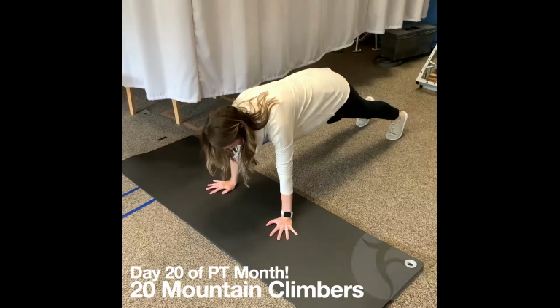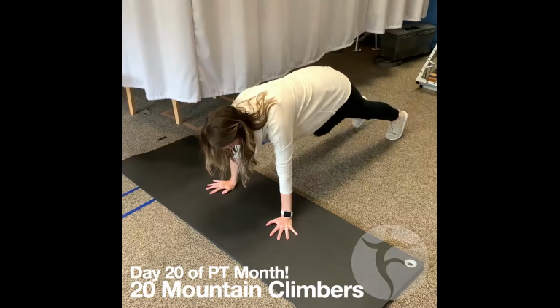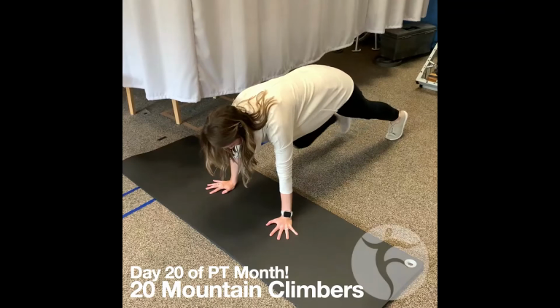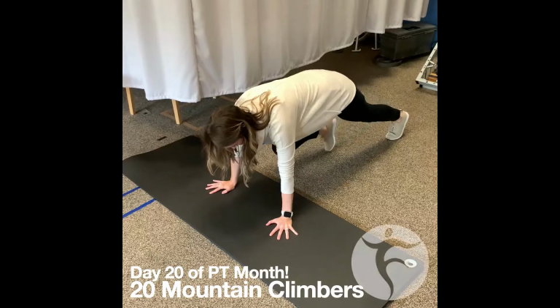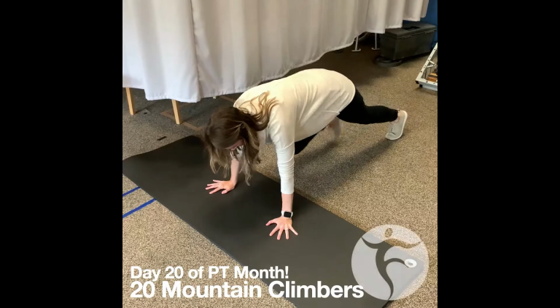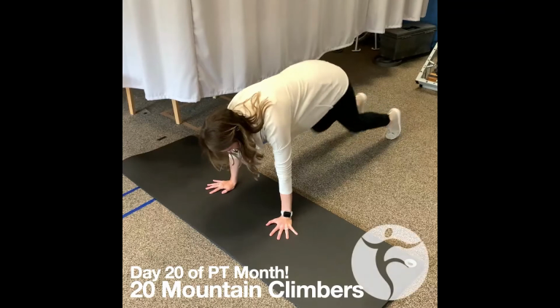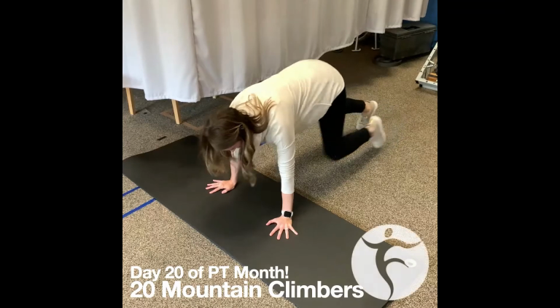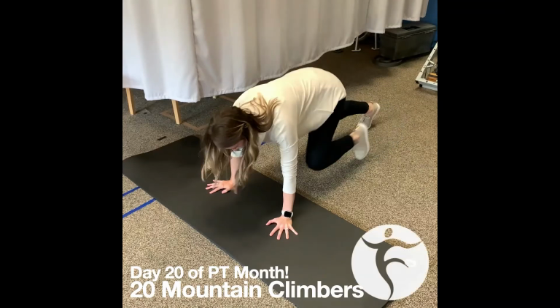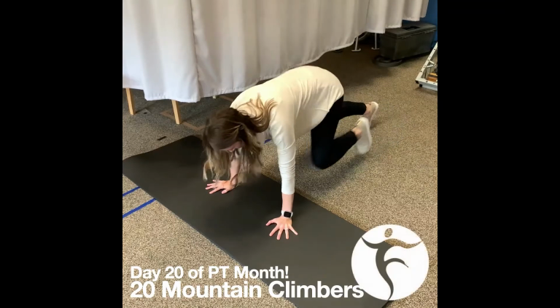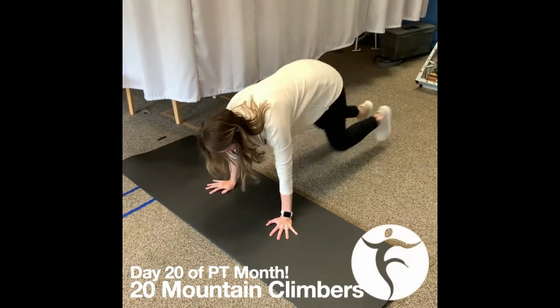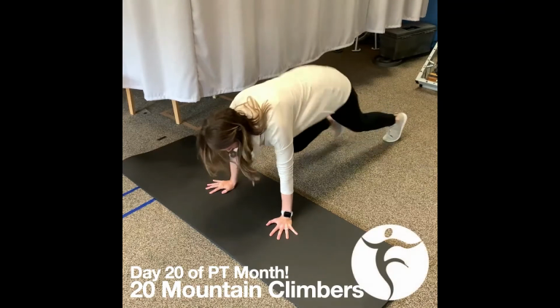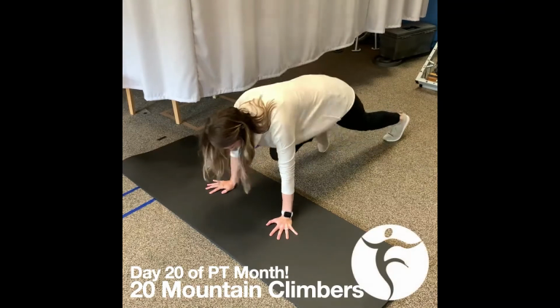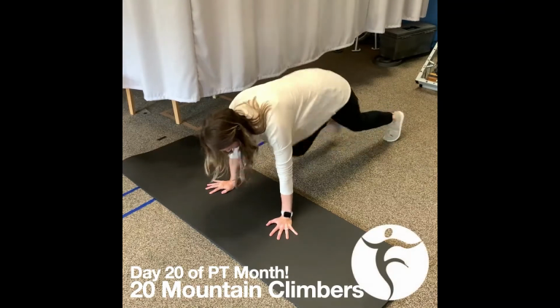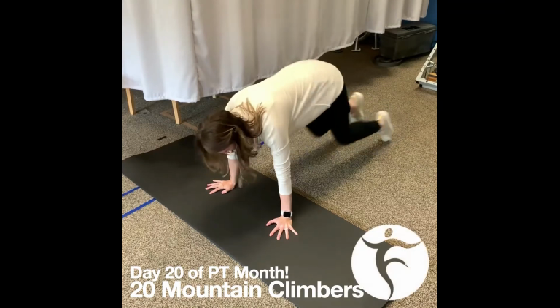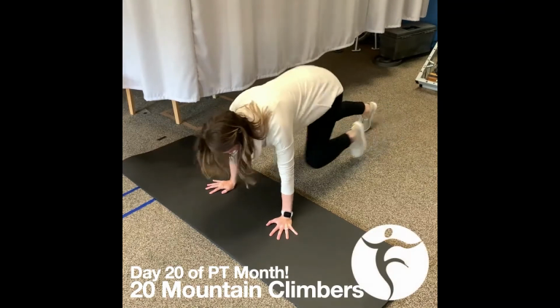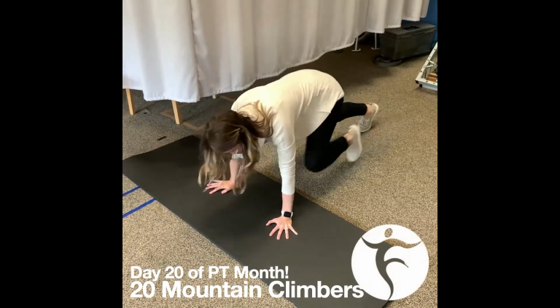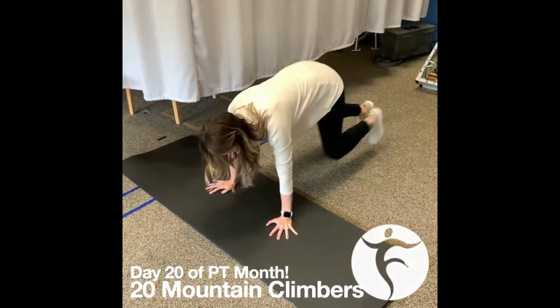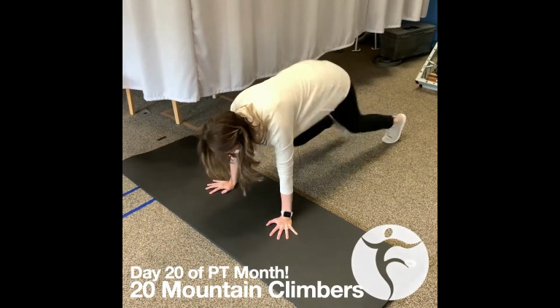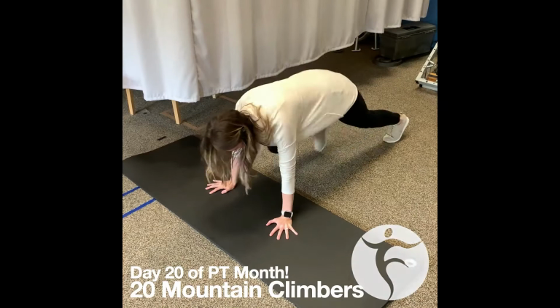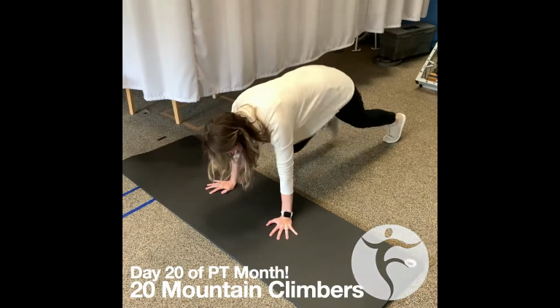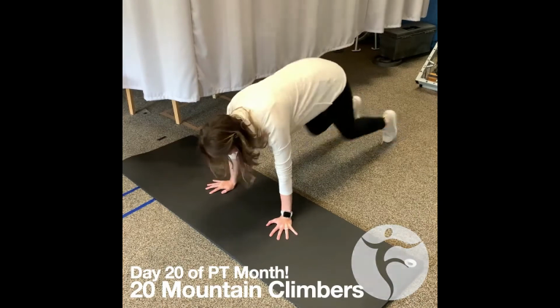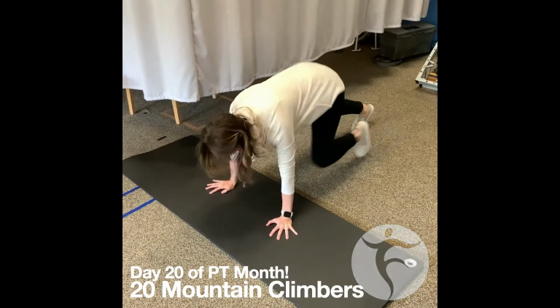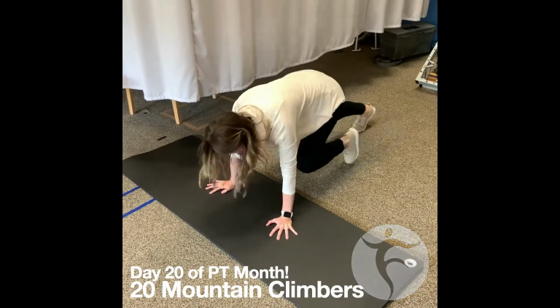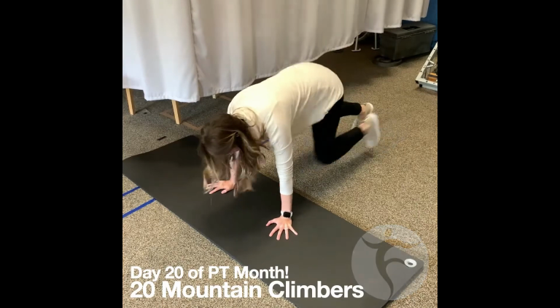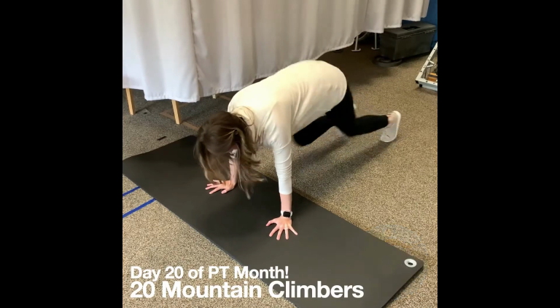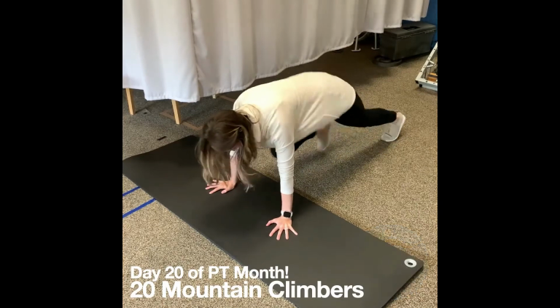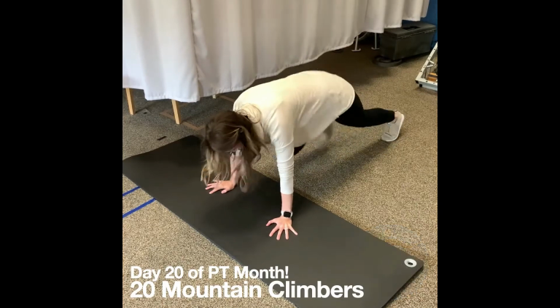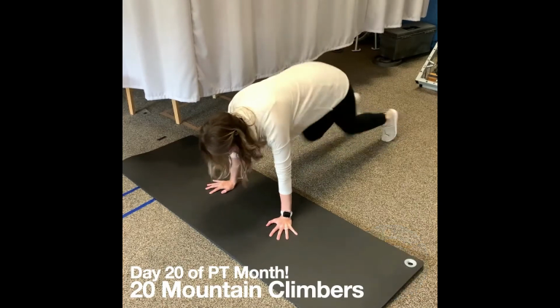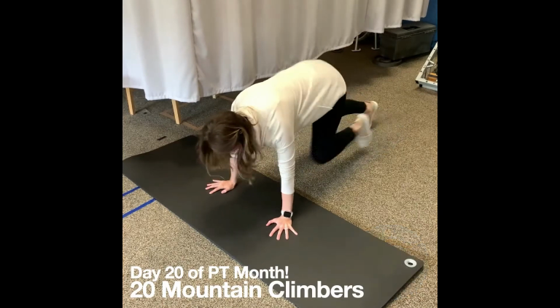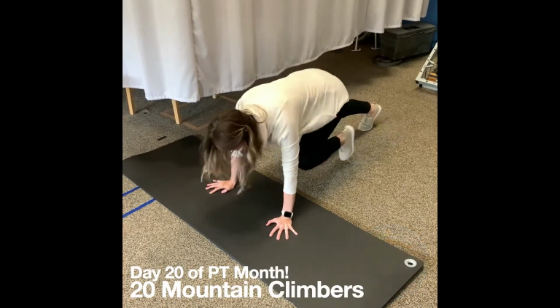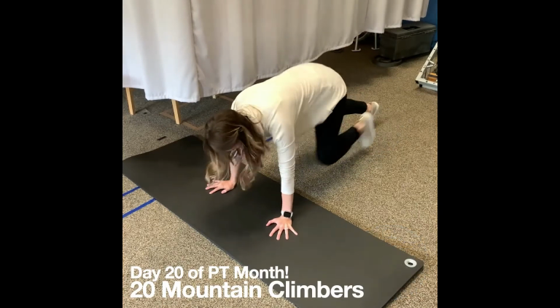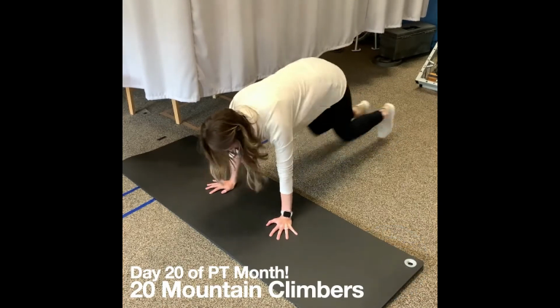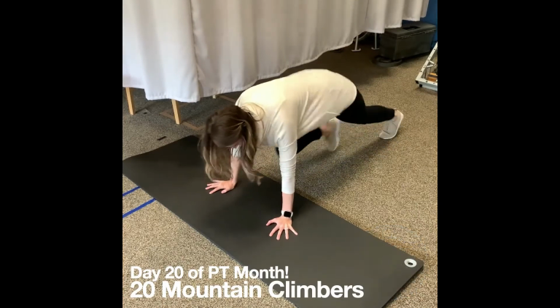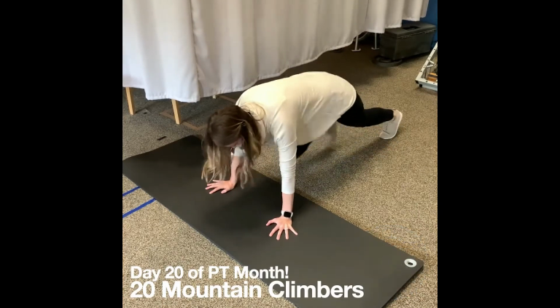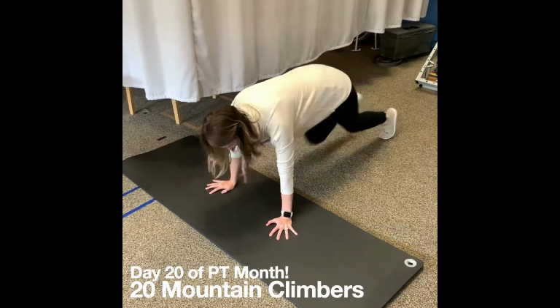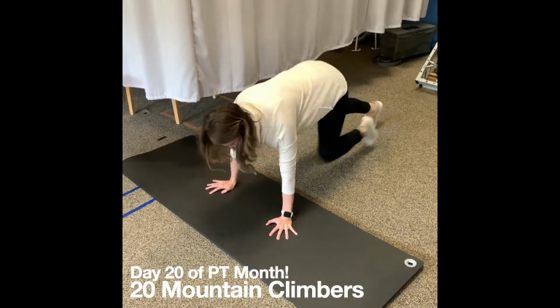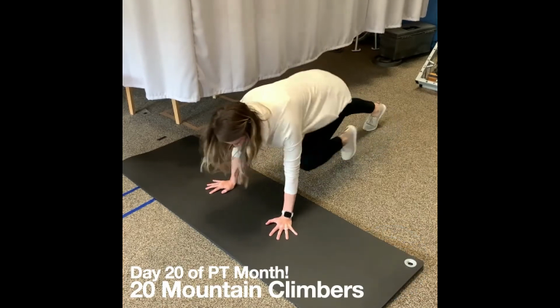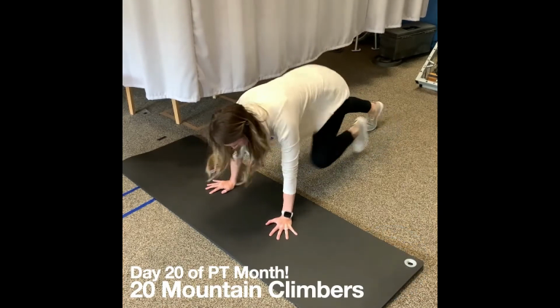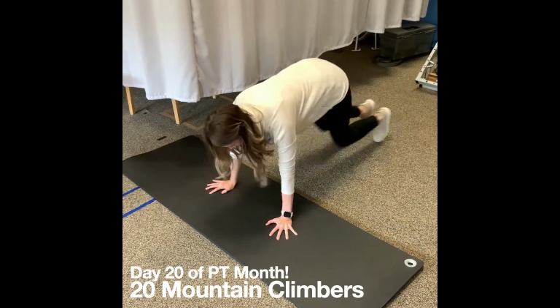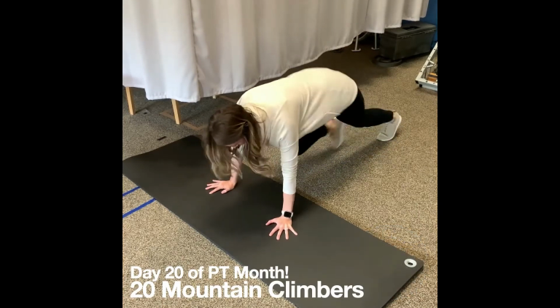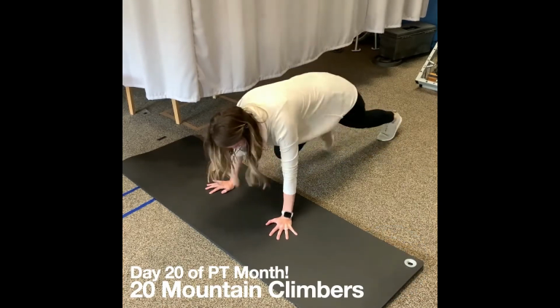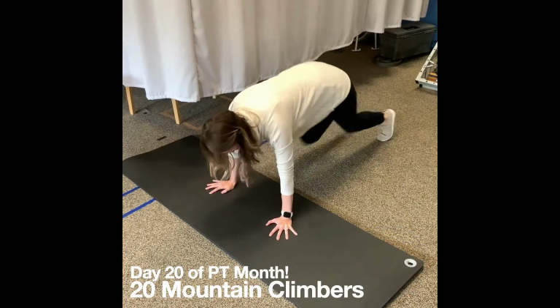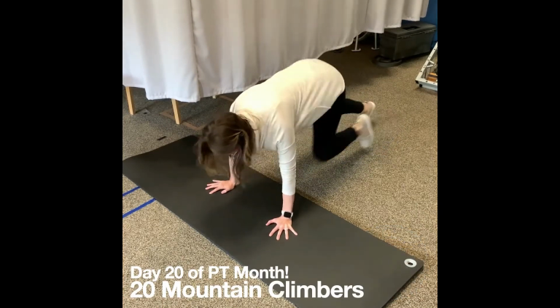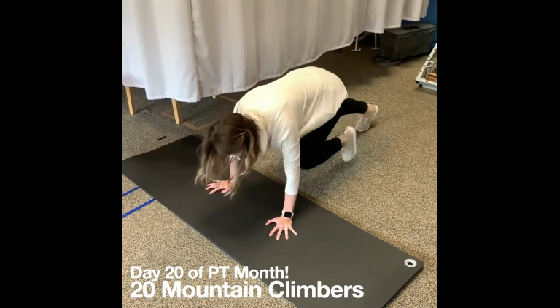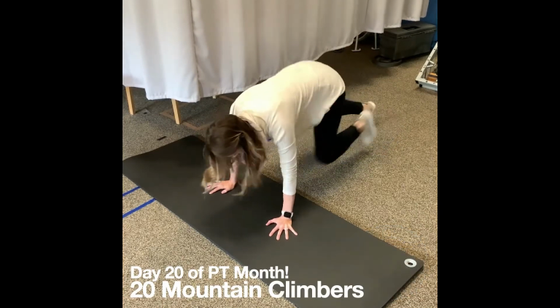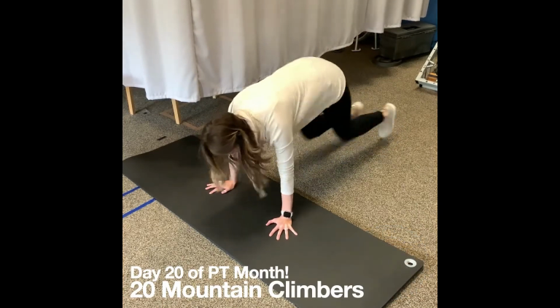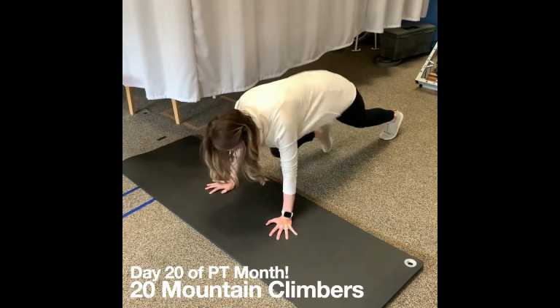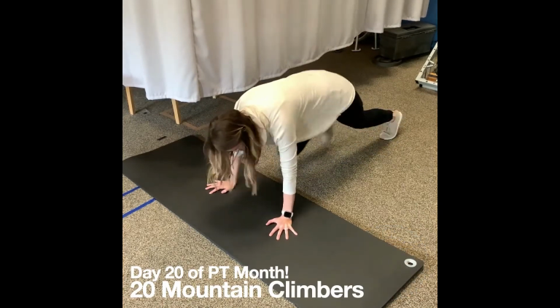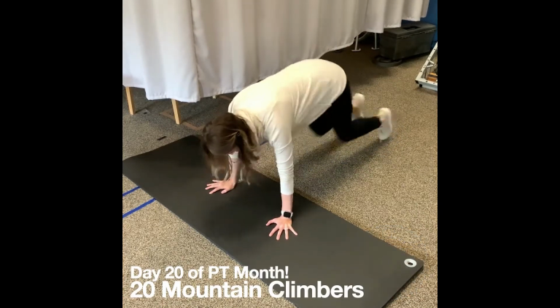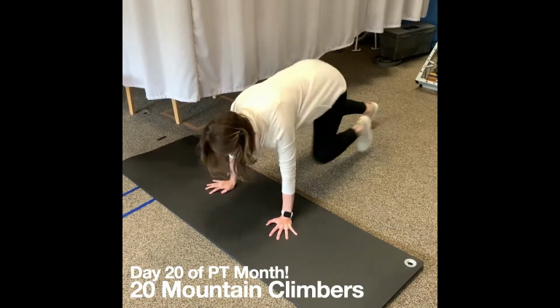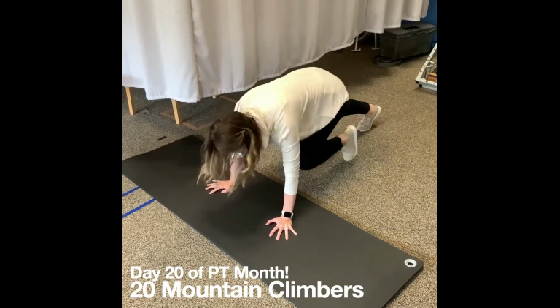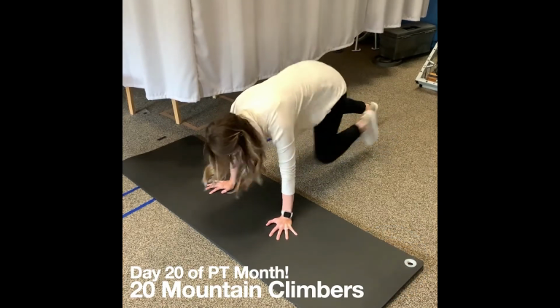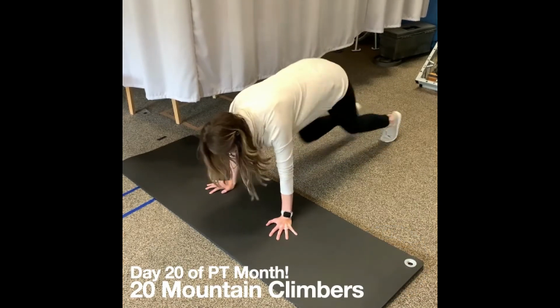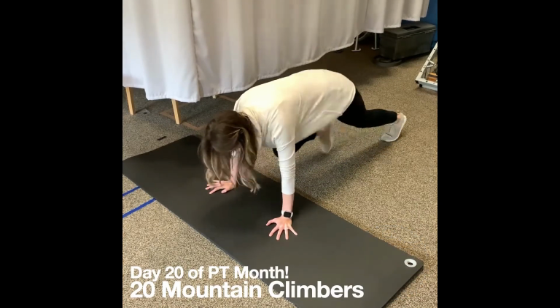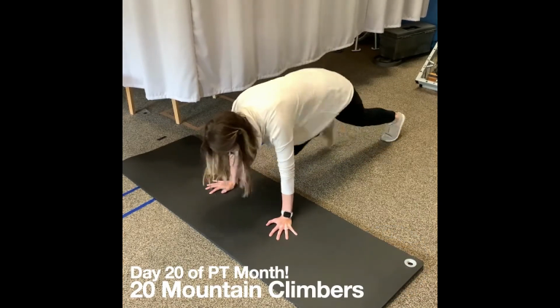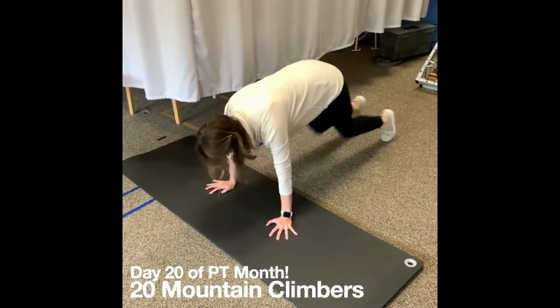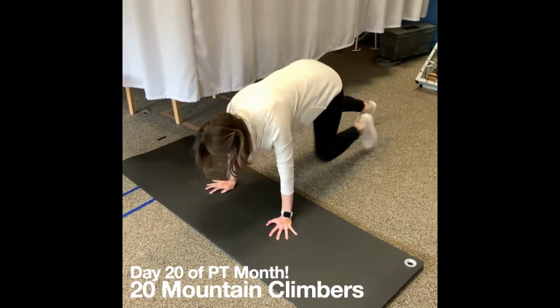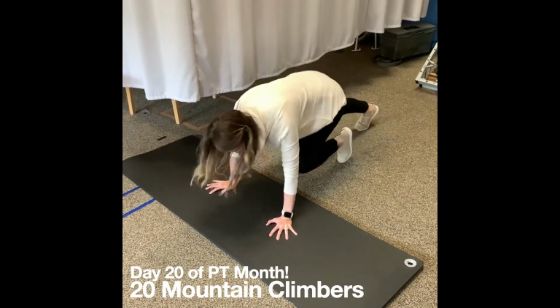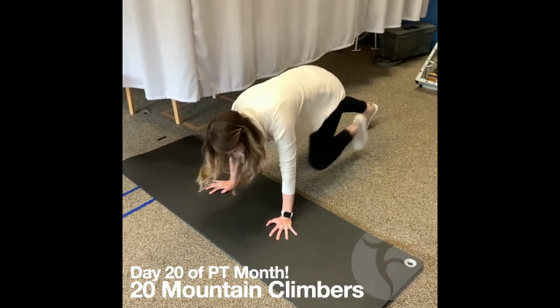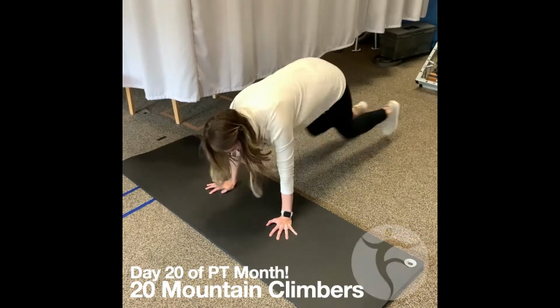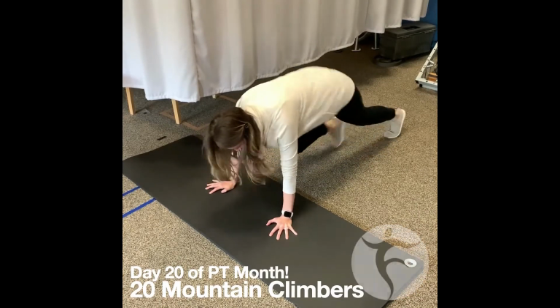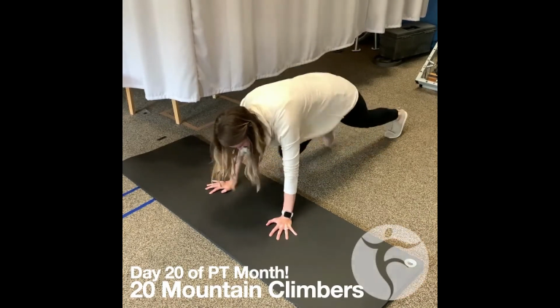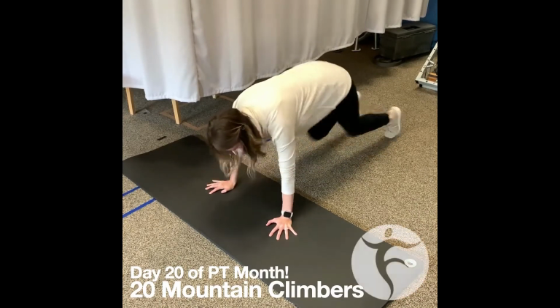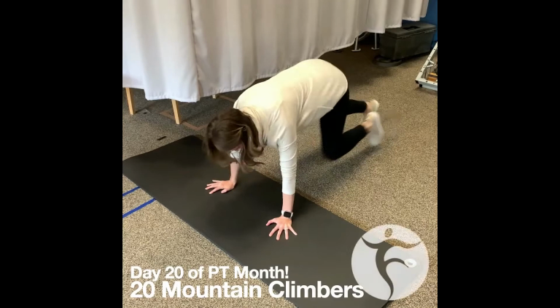For day 20 of PT month, we're doing an awesome core and conditioning exercise called Mountain Climbers. Happy PT month.